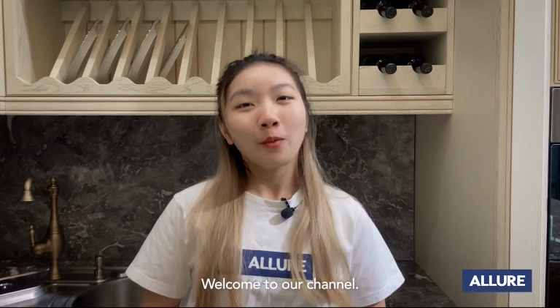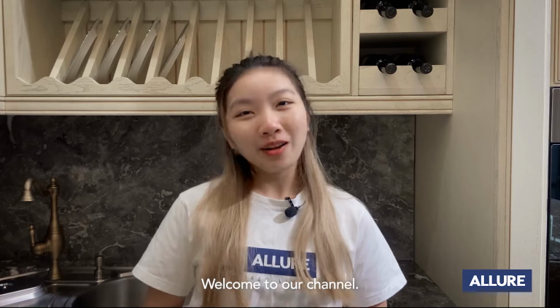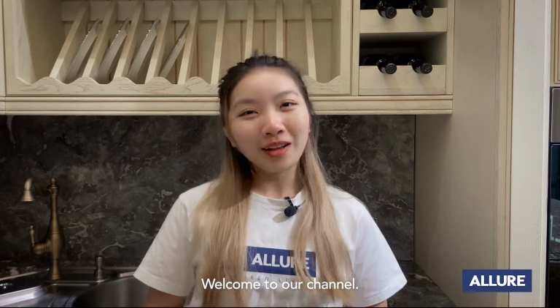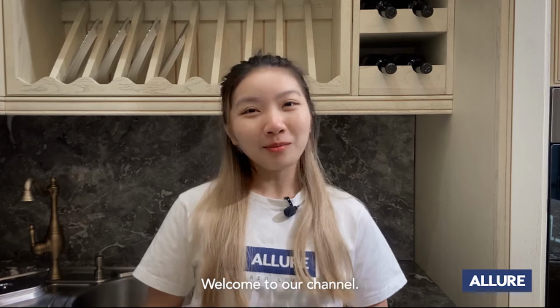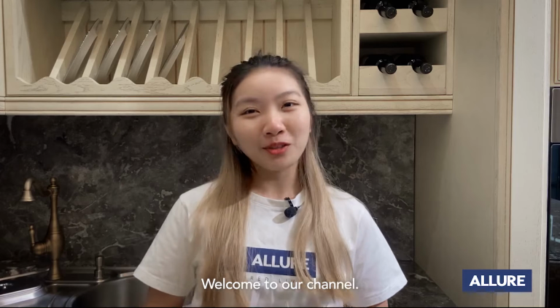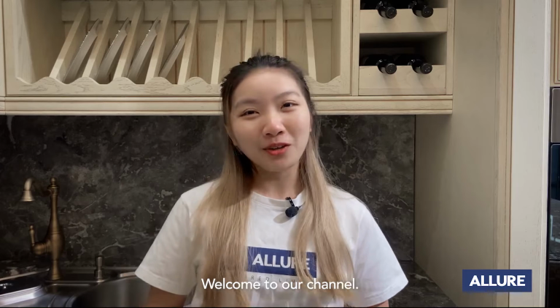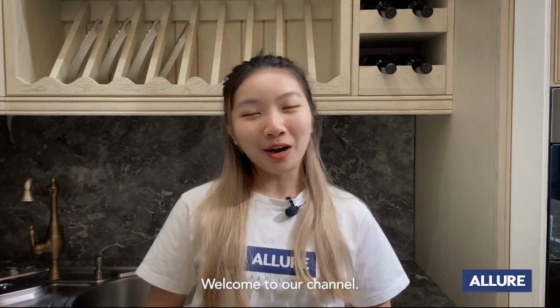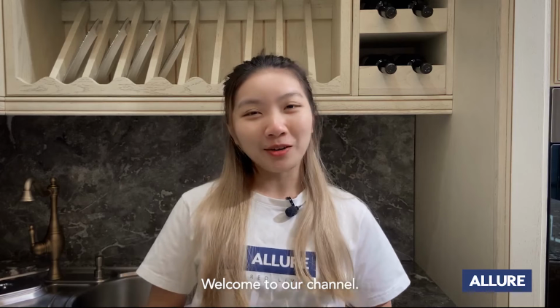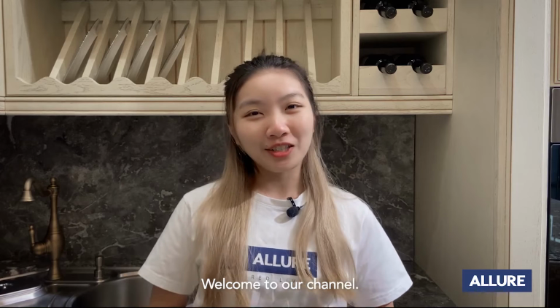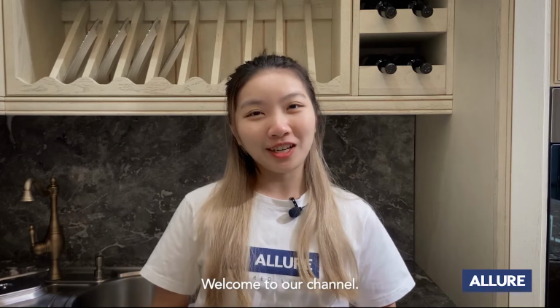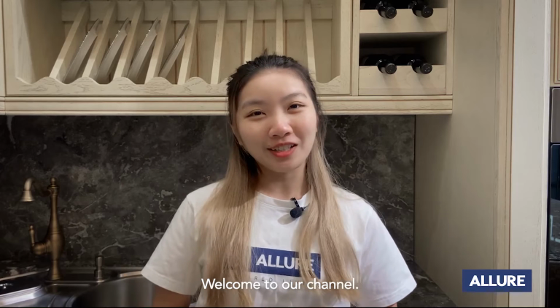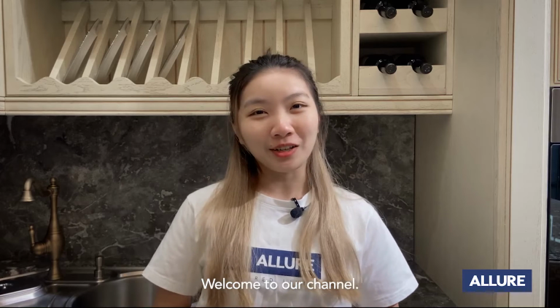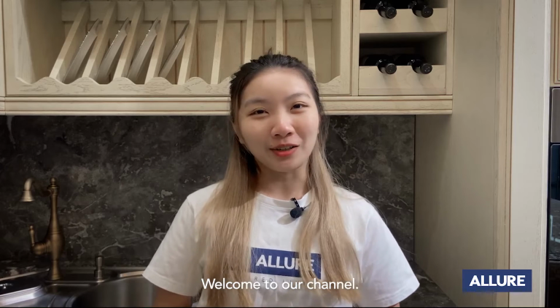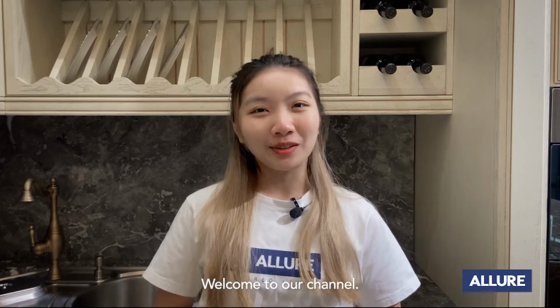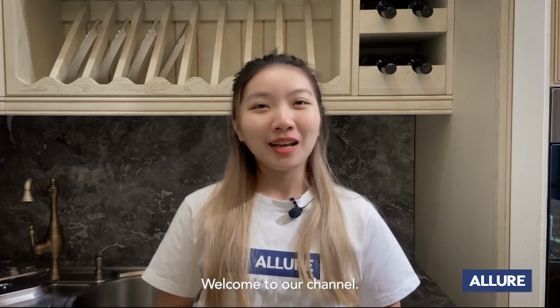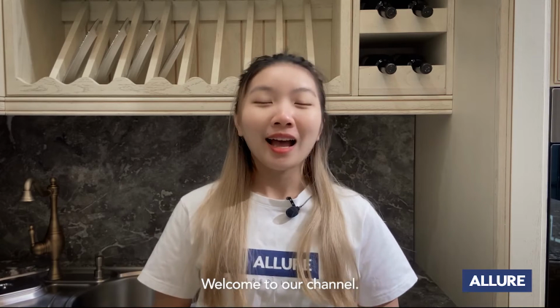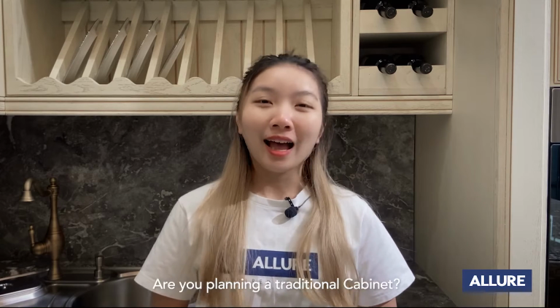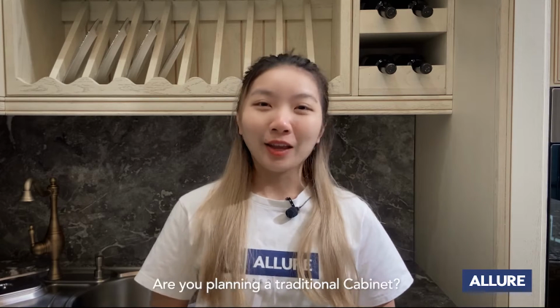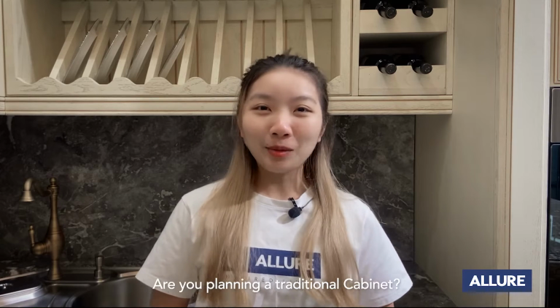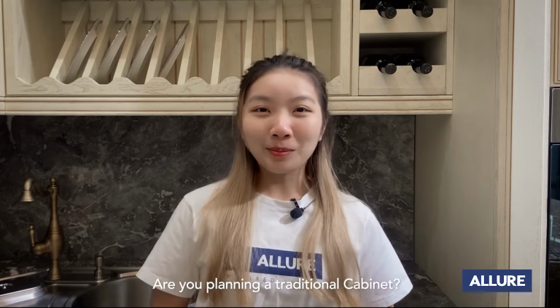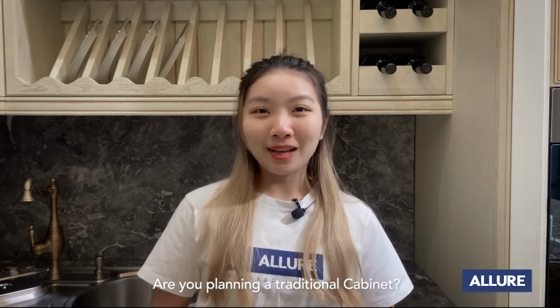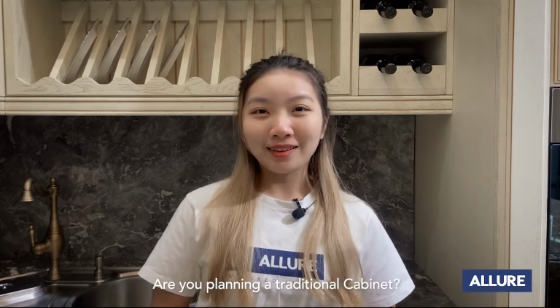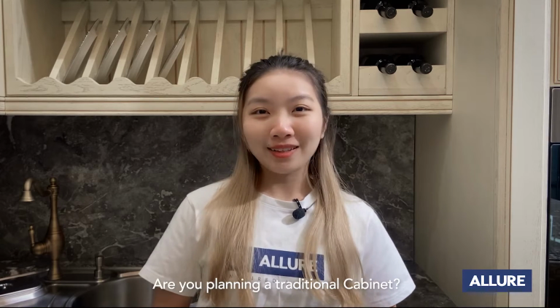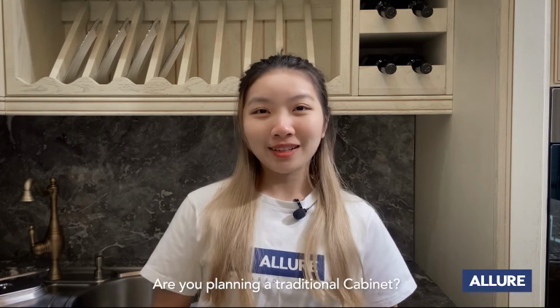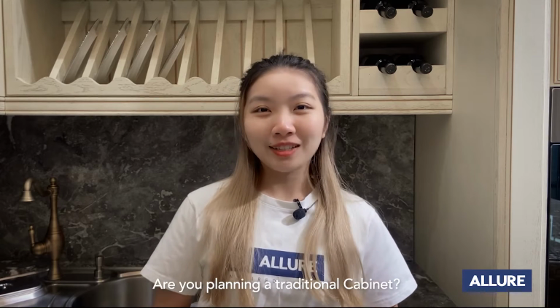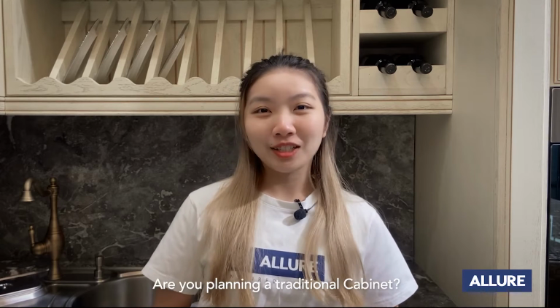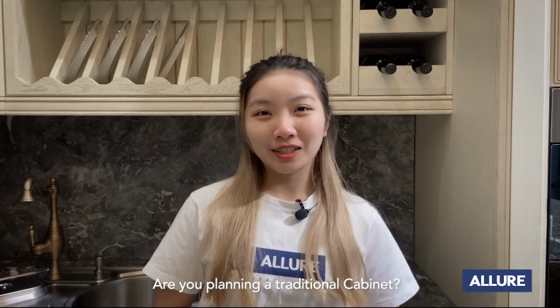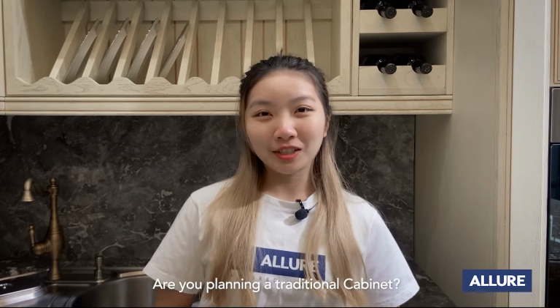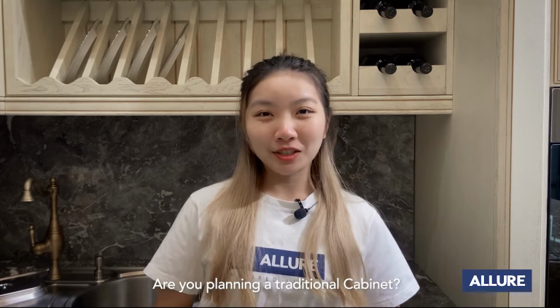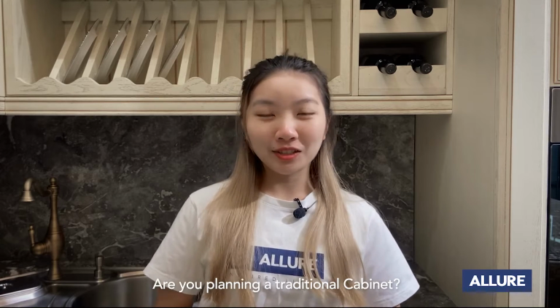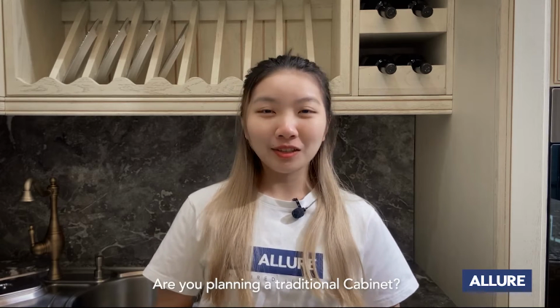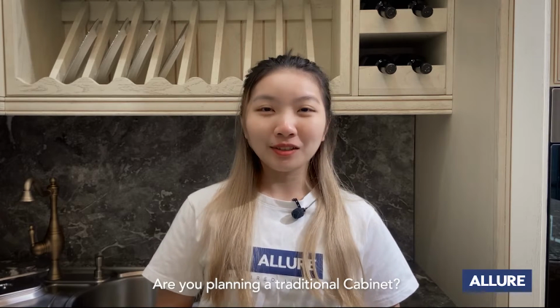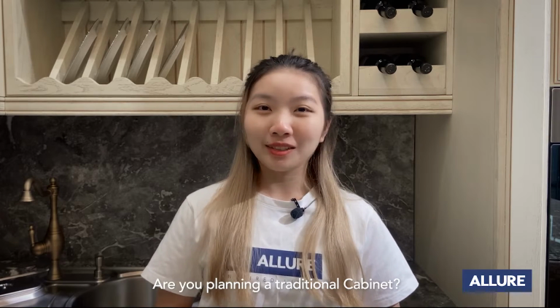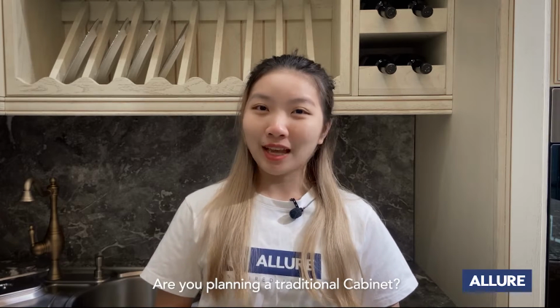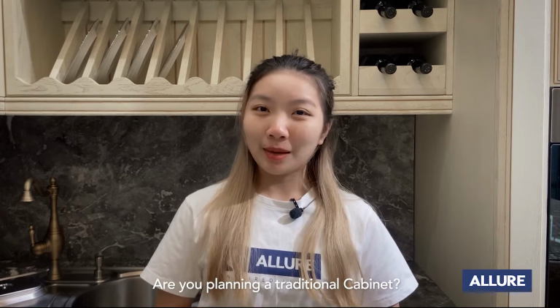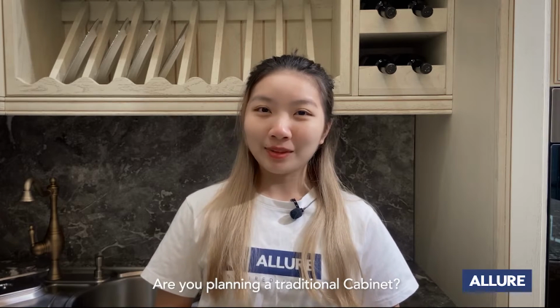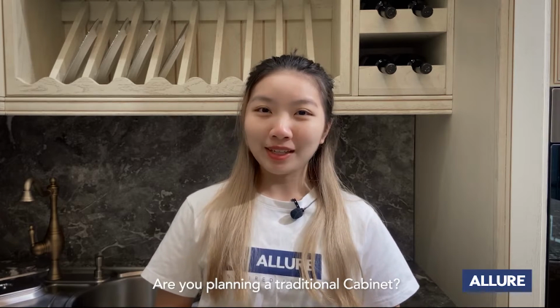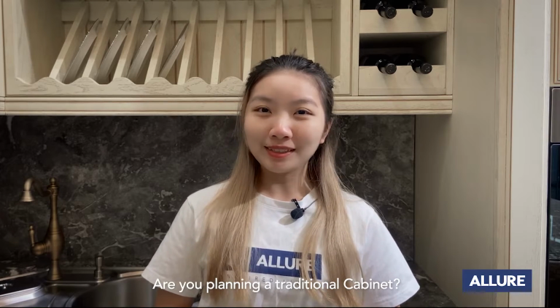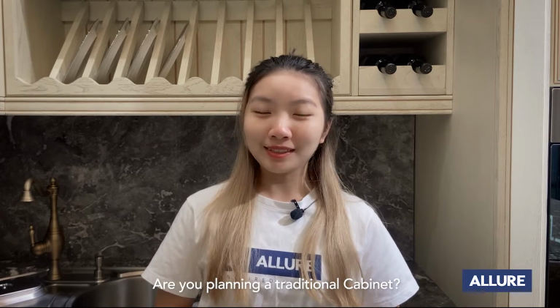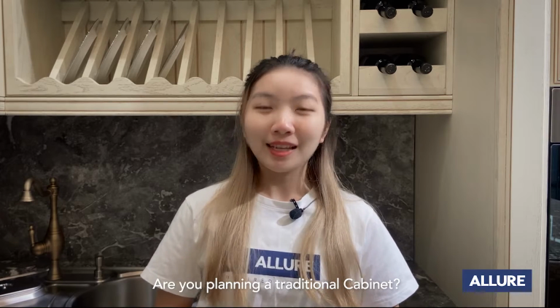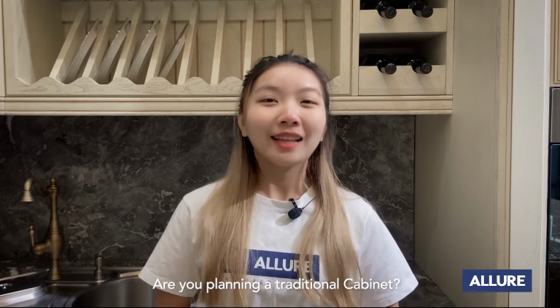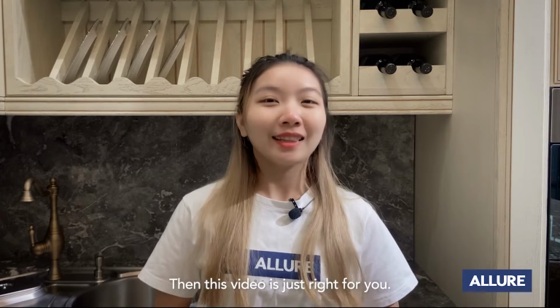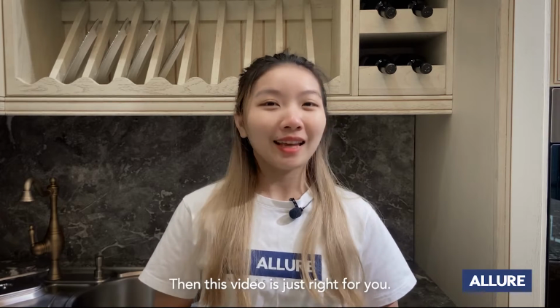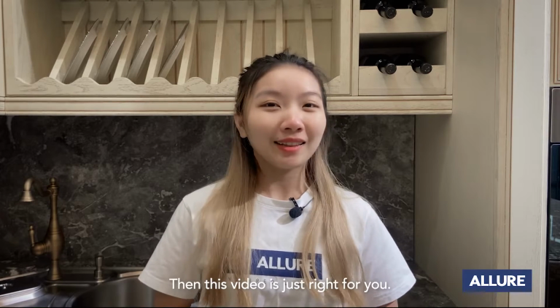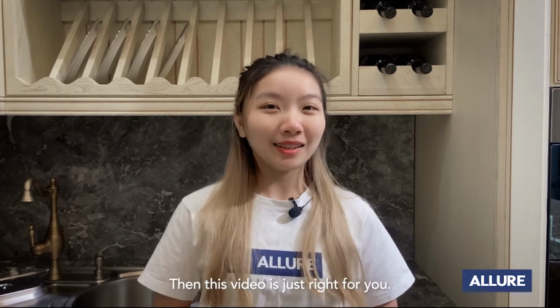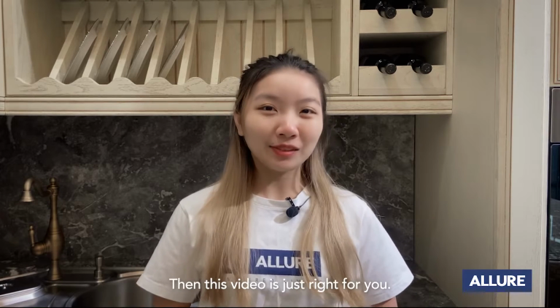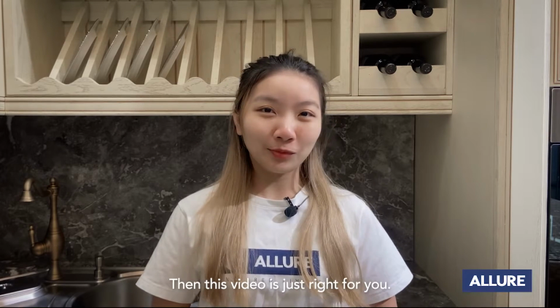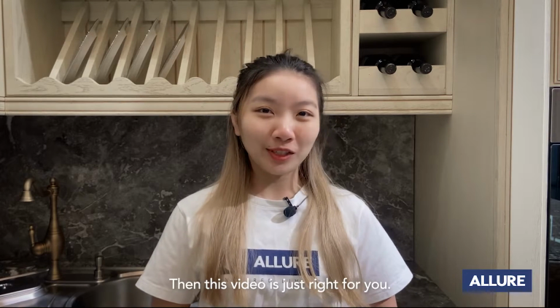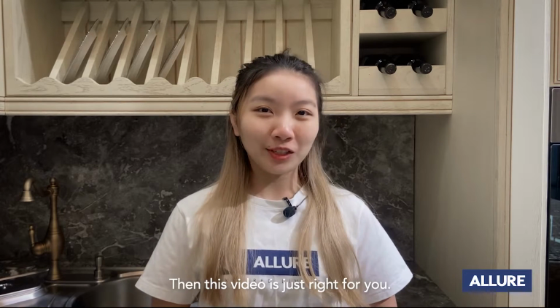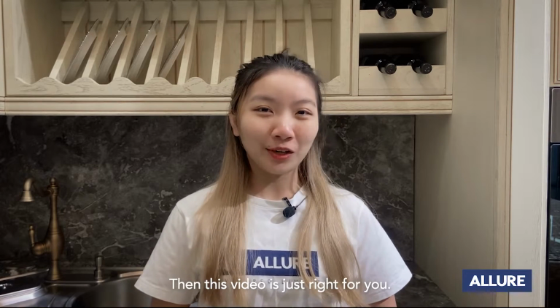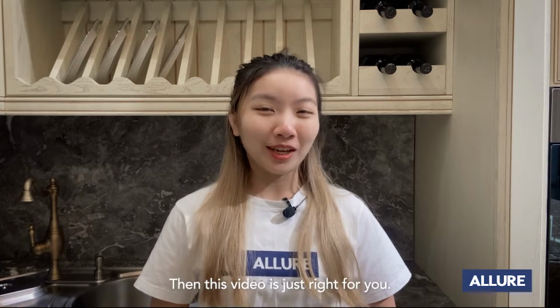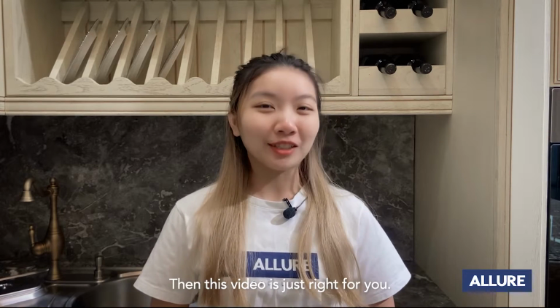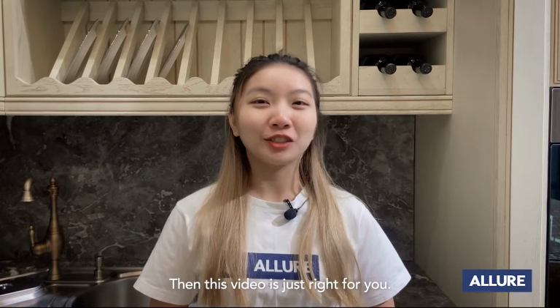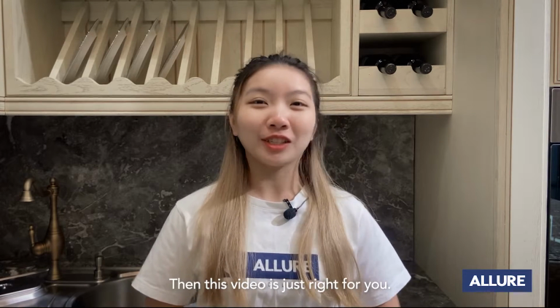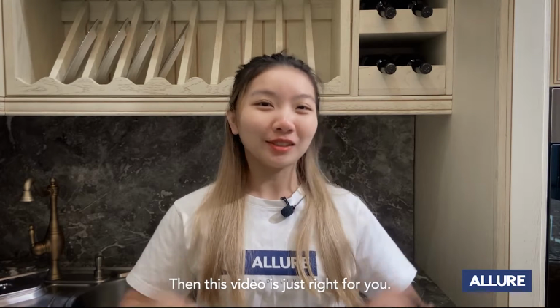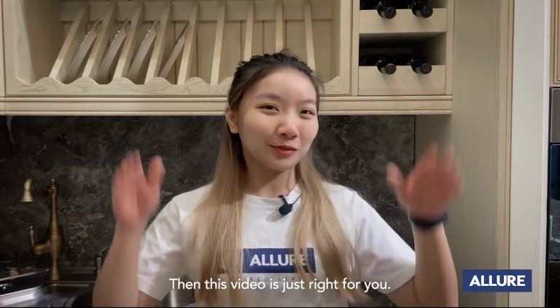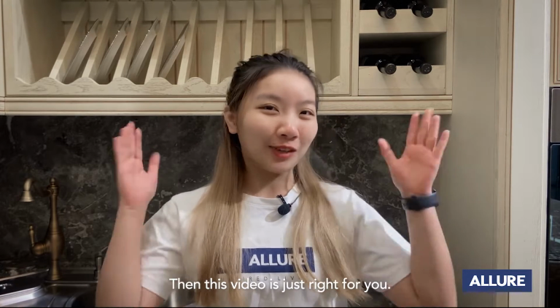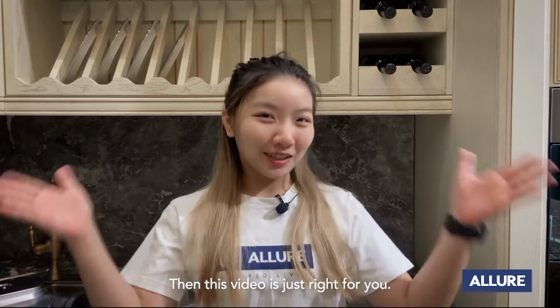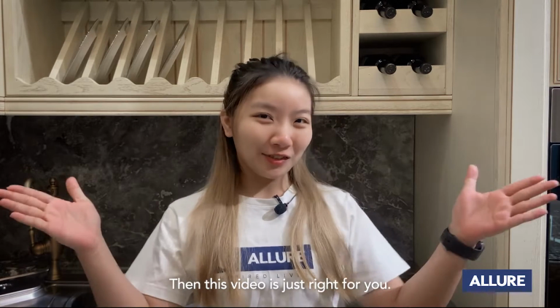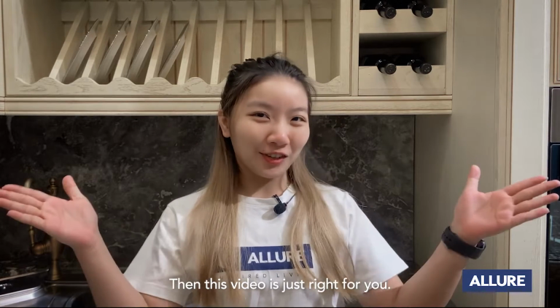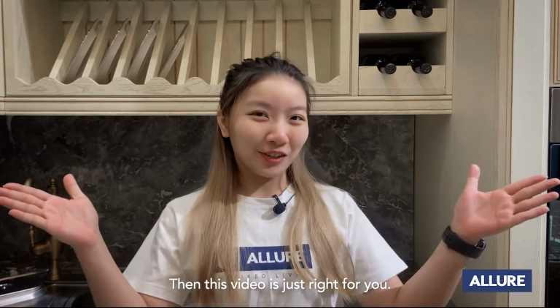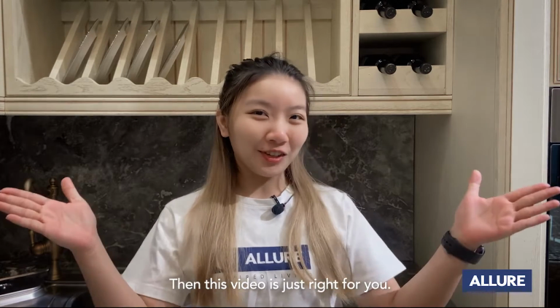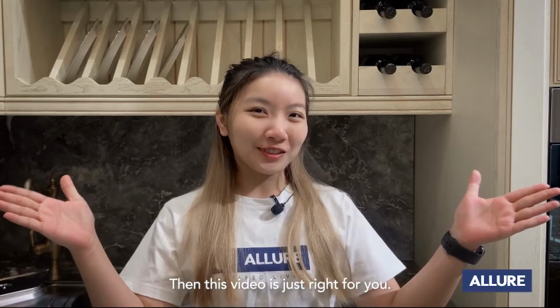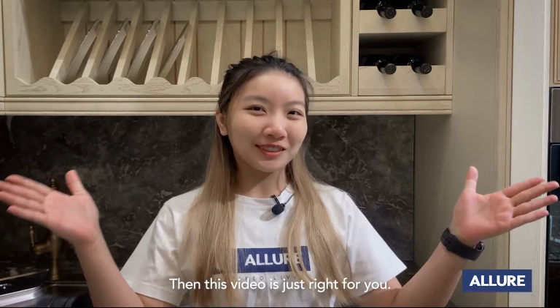Welcome to our channel. Are you planning a traditional cabinet? Then this video is just right for you.